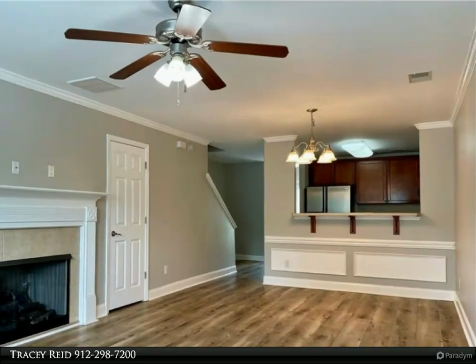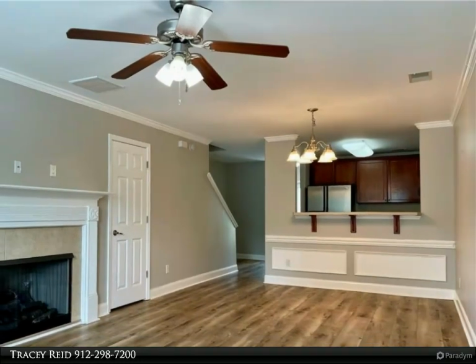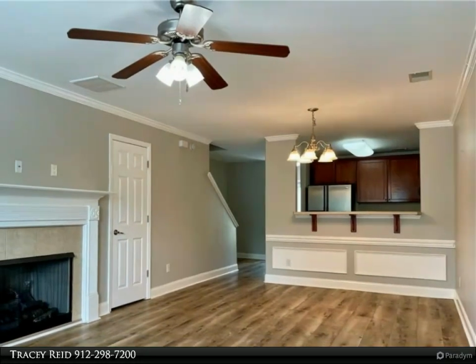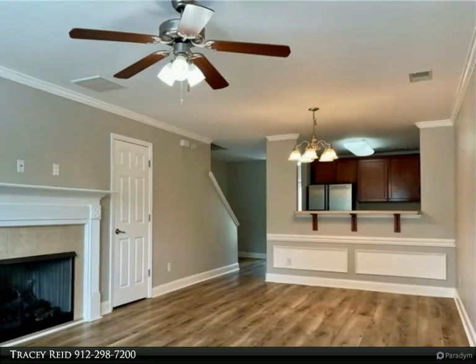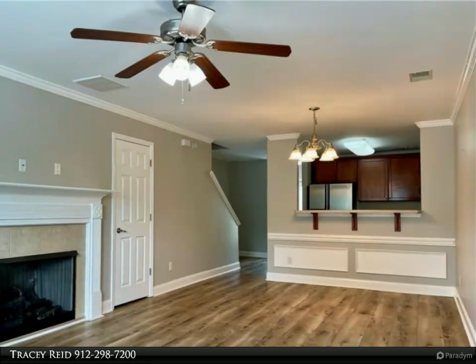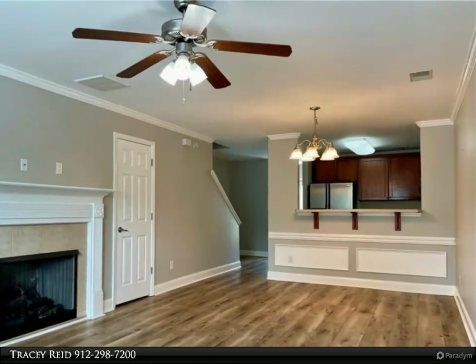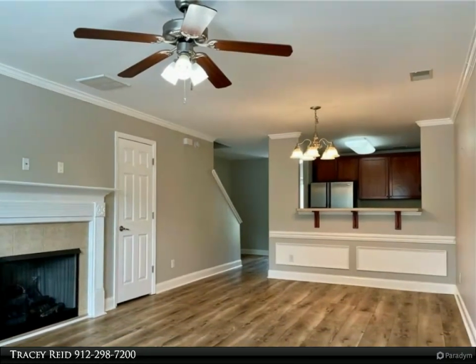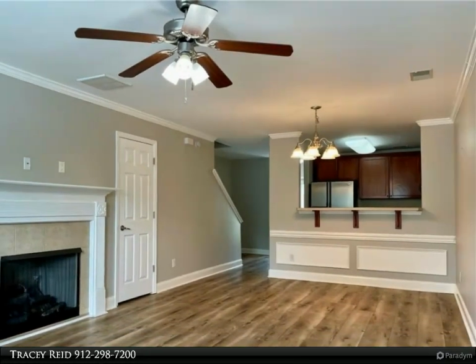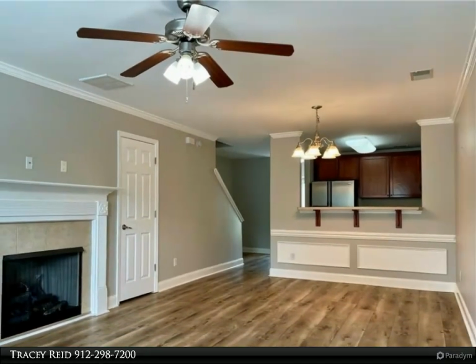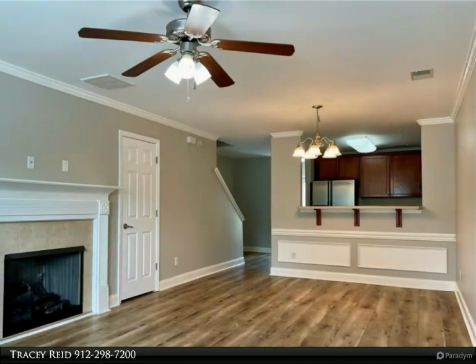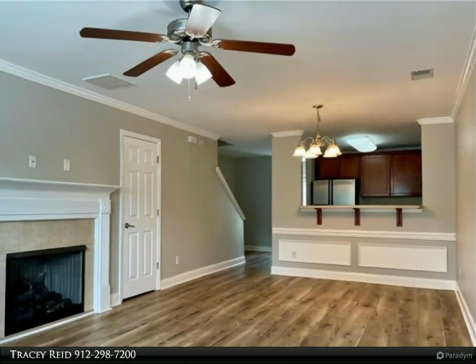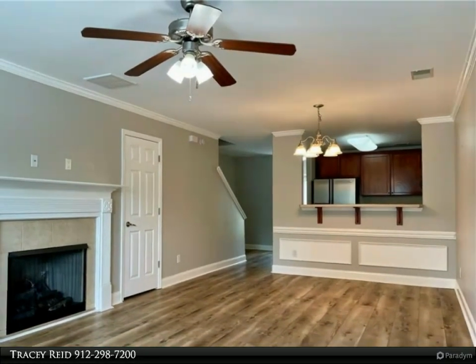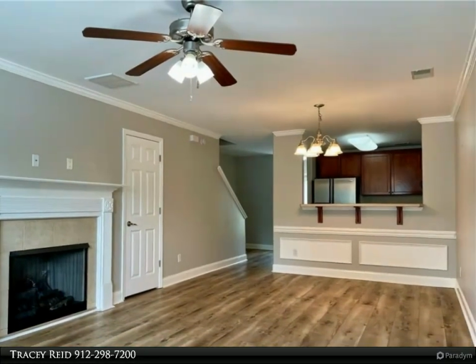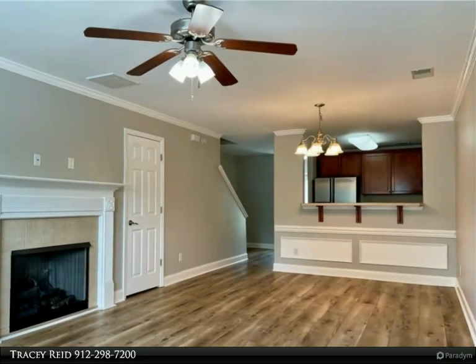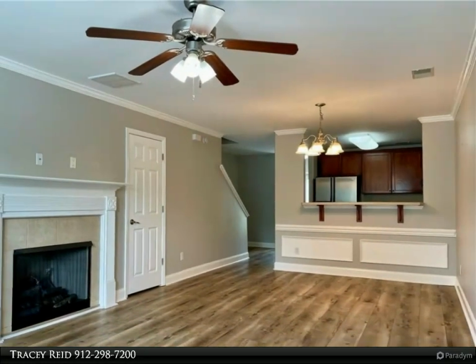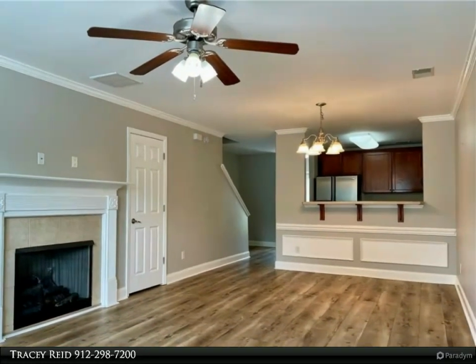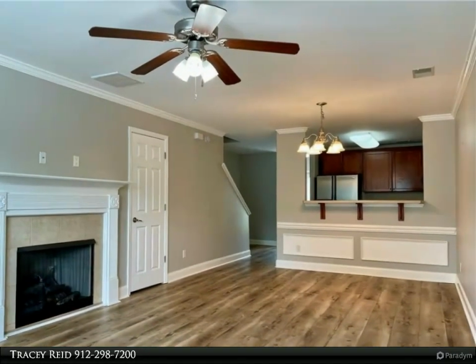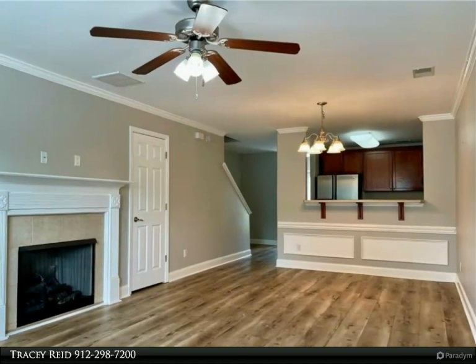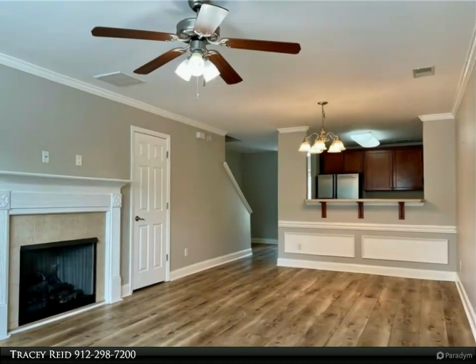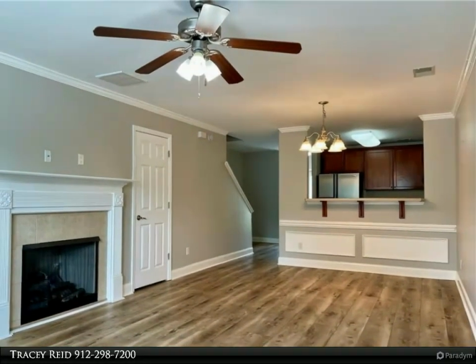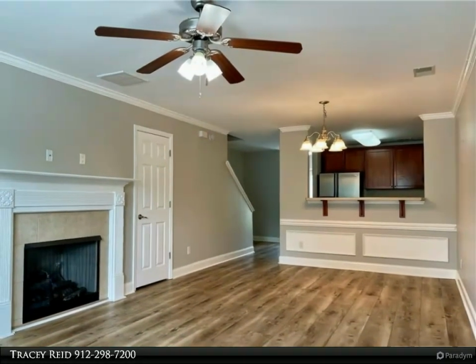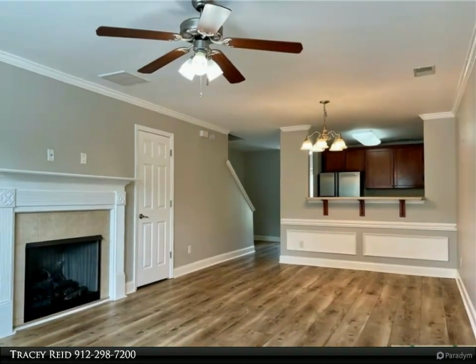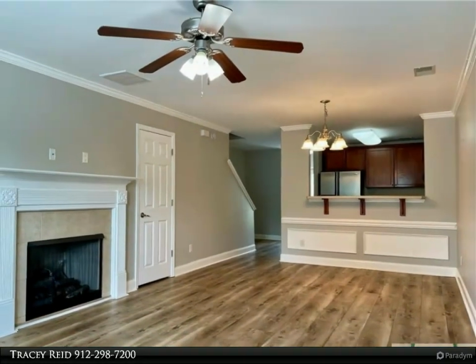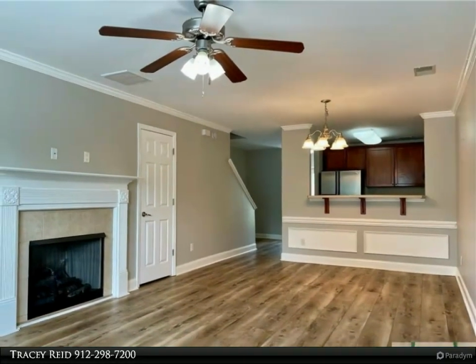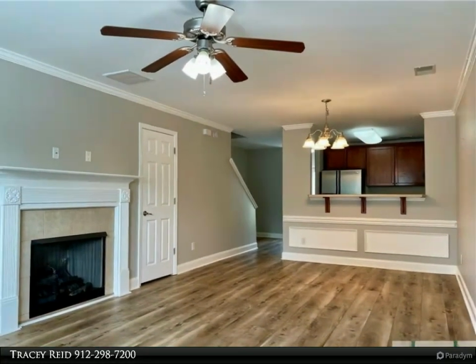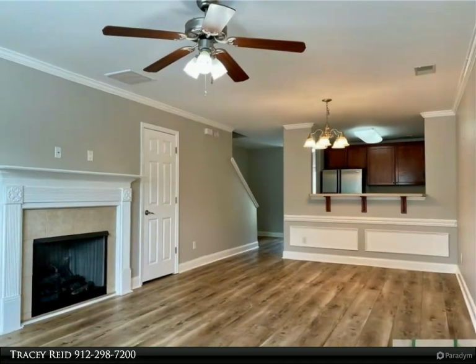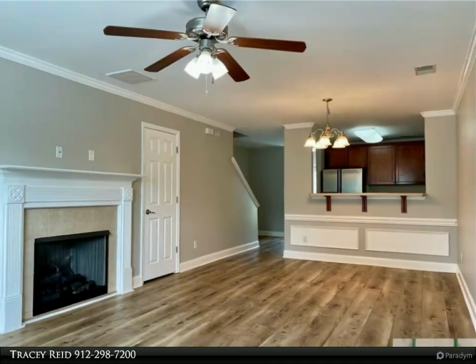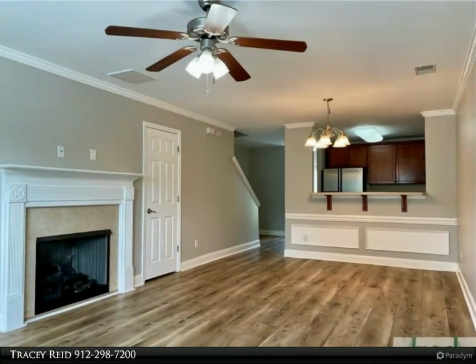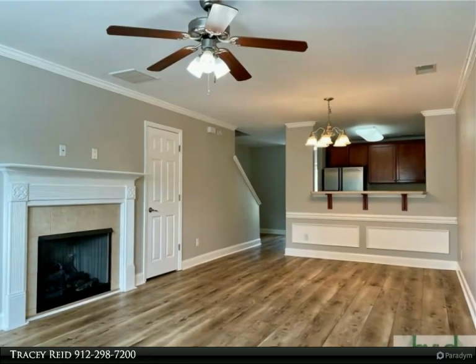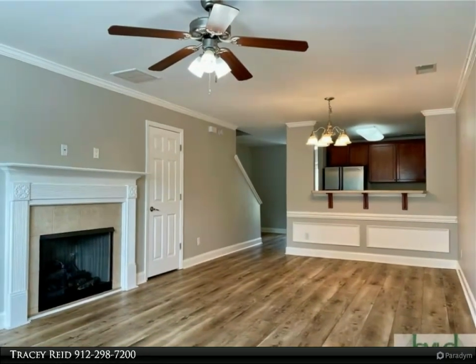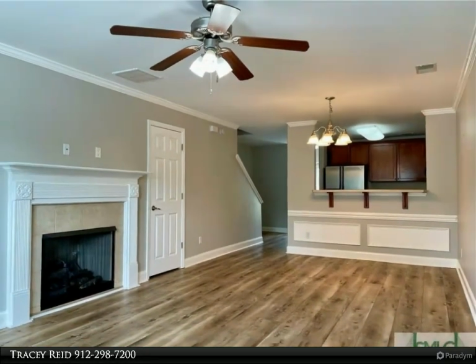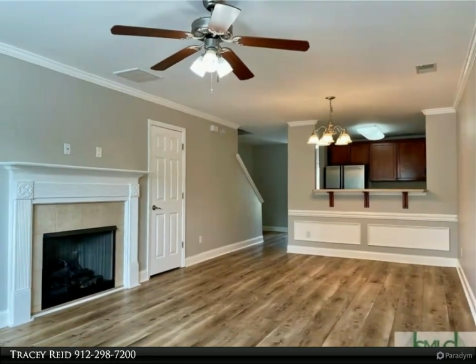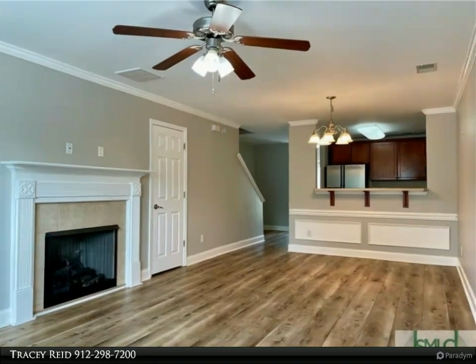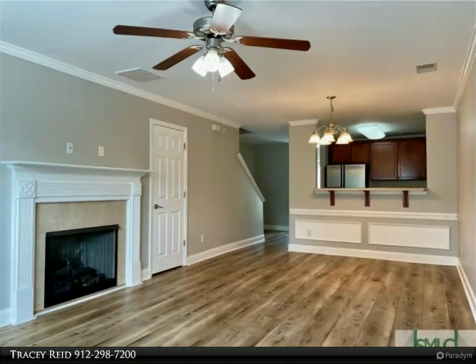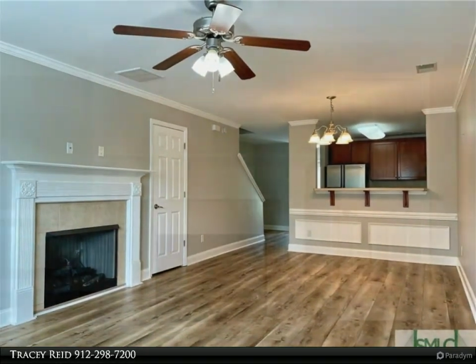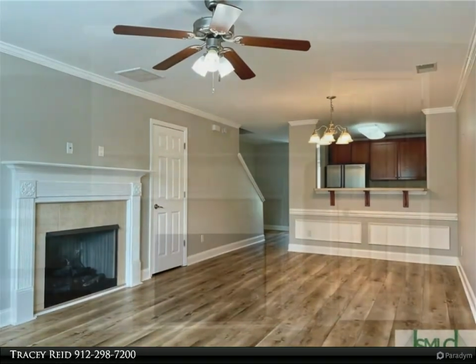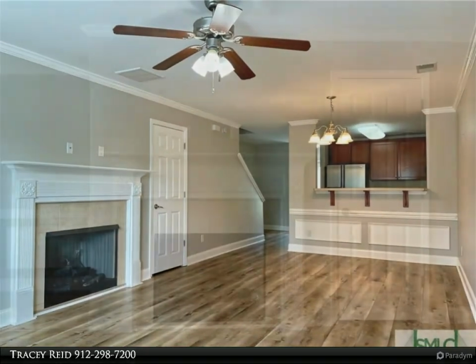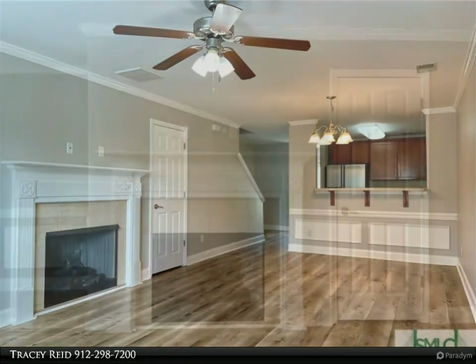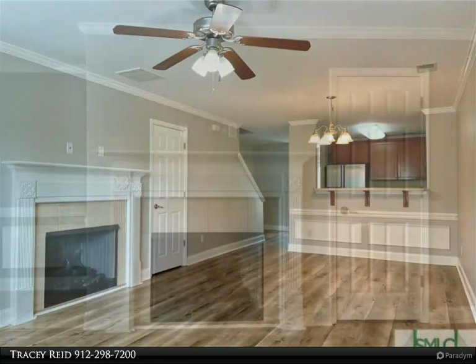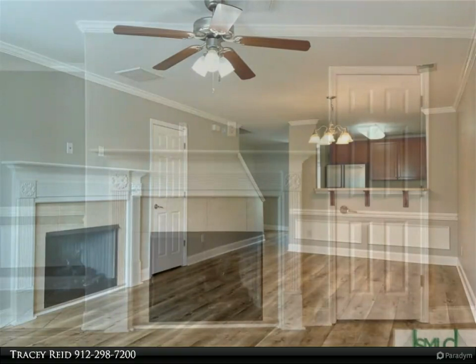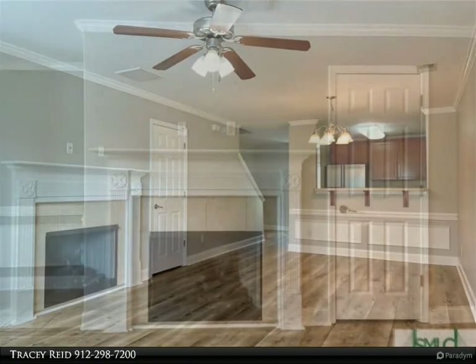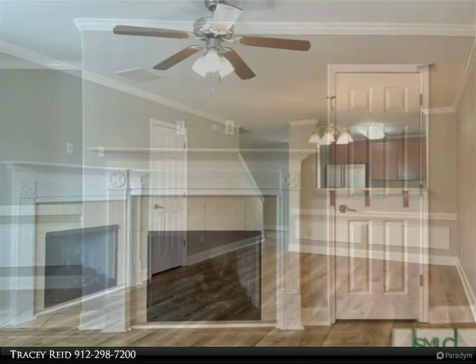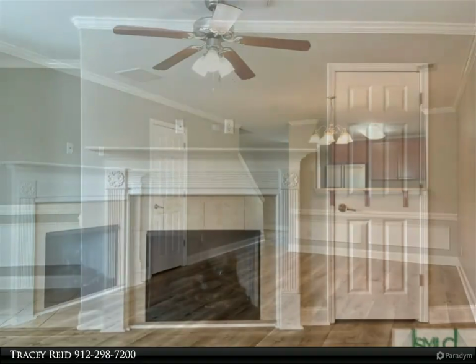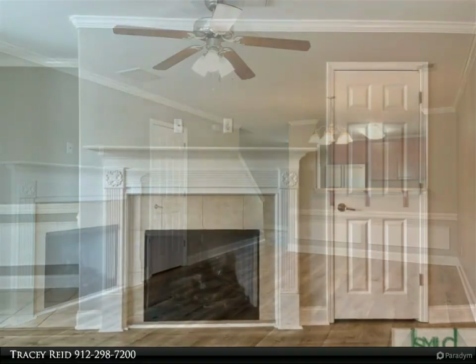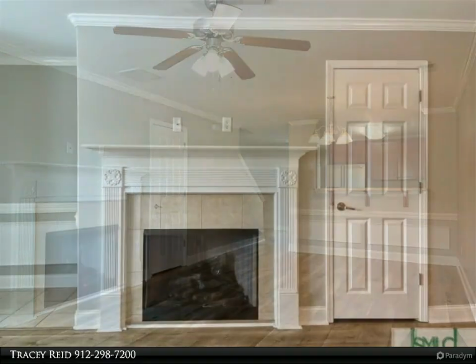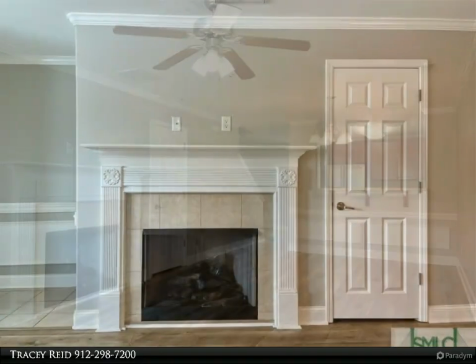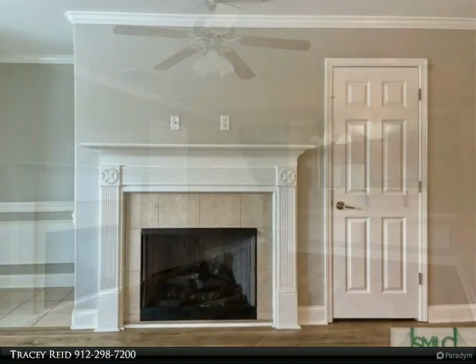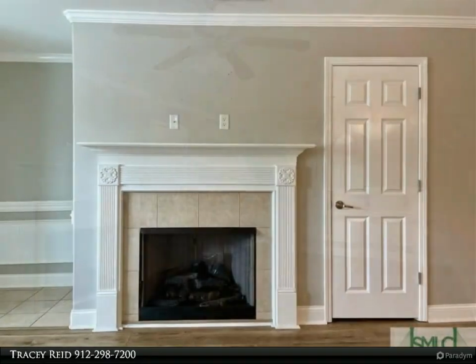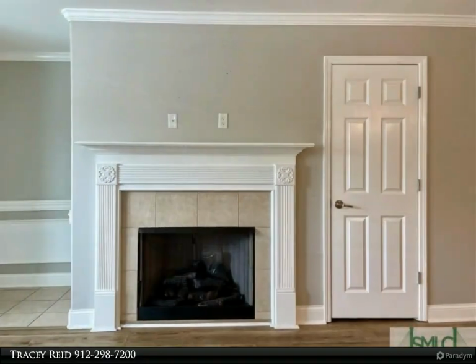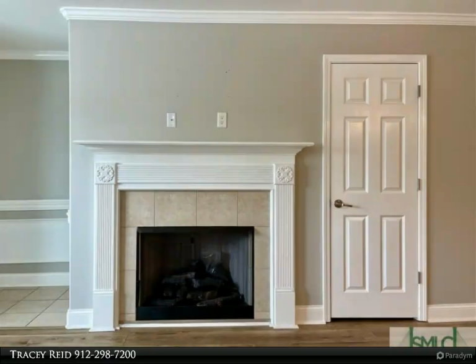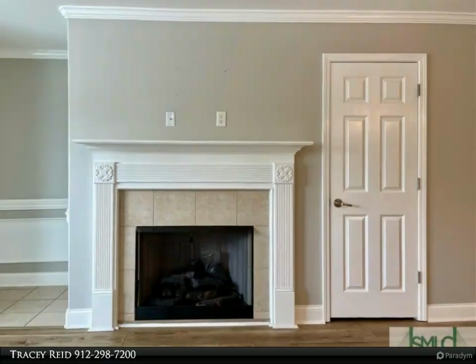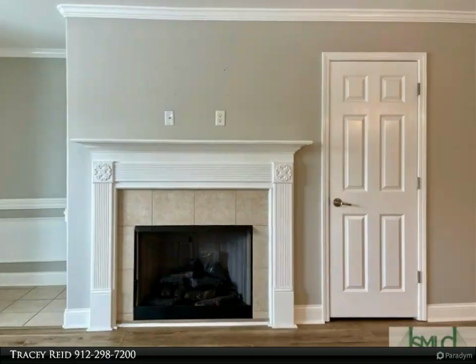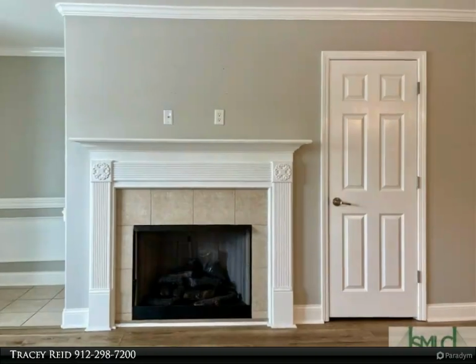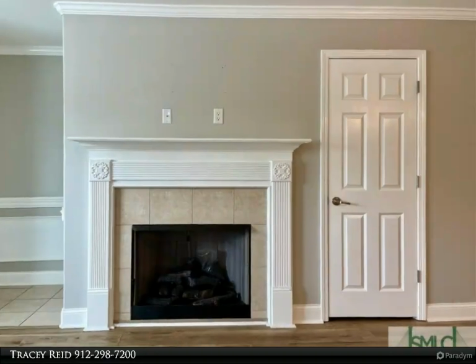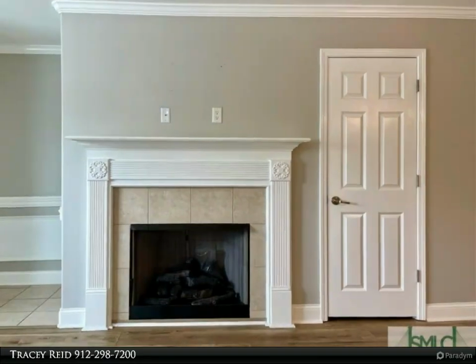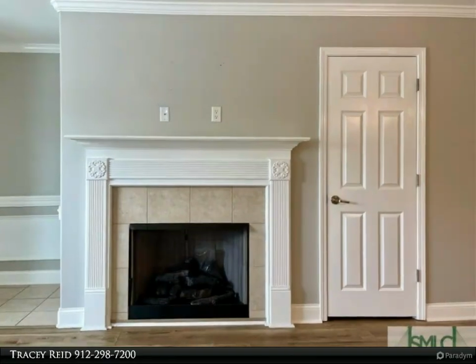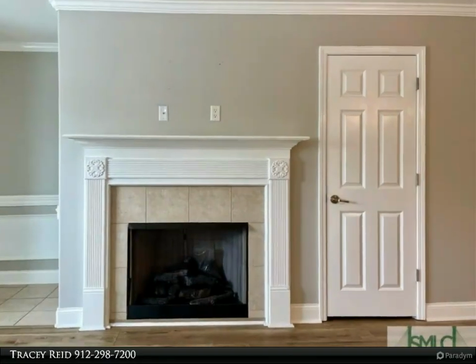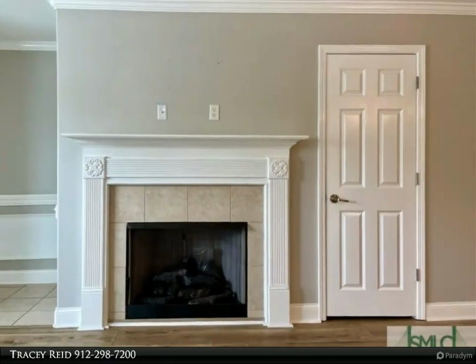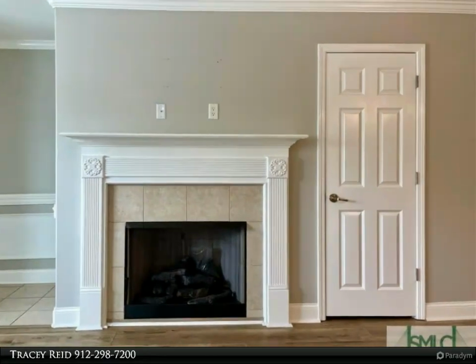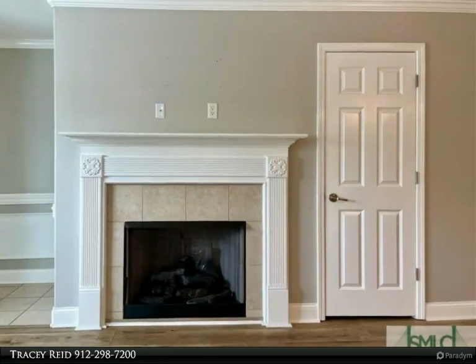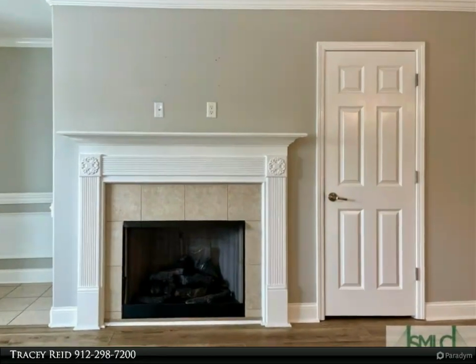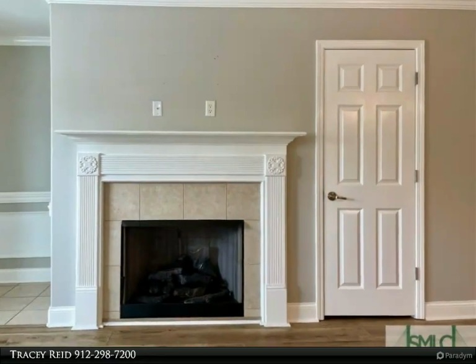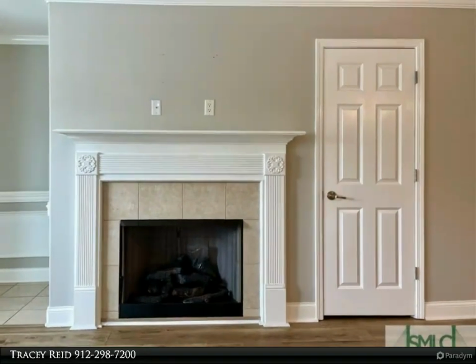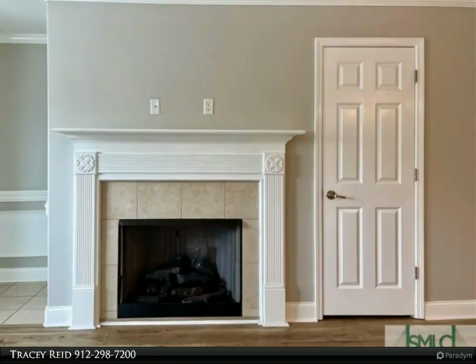Your amazing kitchen awaits, featuring upgraded cabinets, stainless steel appliances, and a separate dining area.